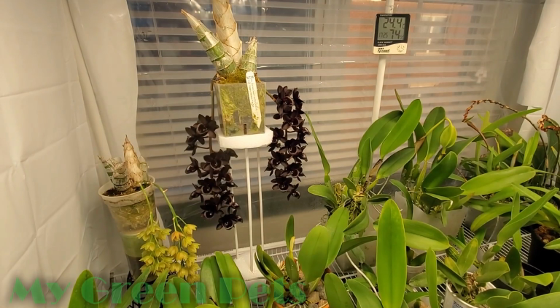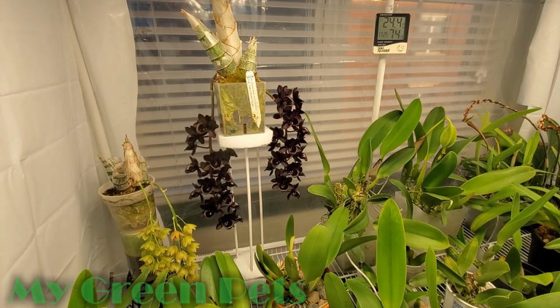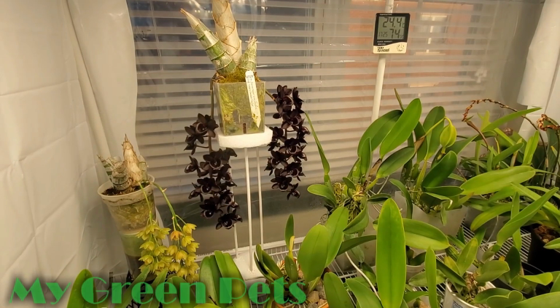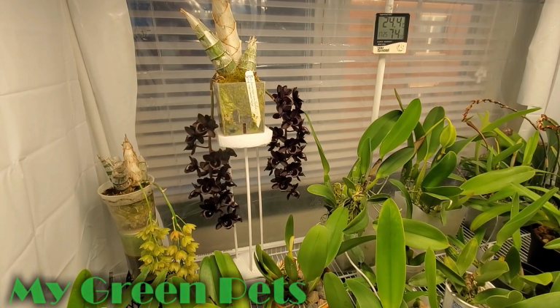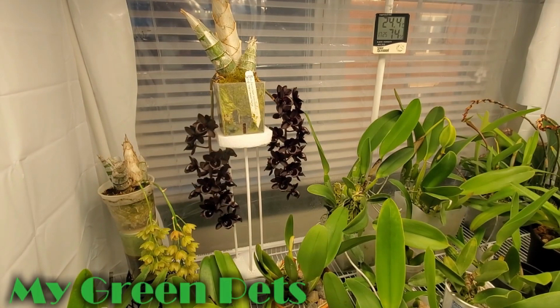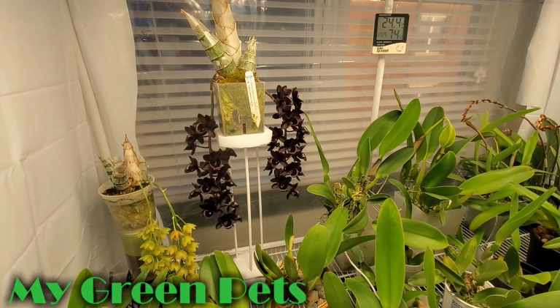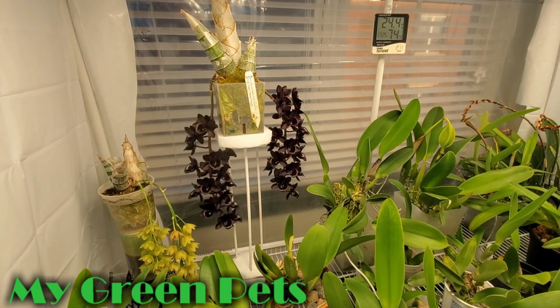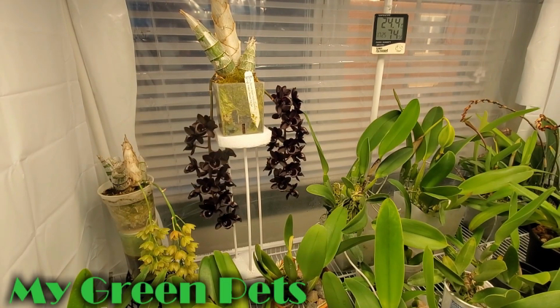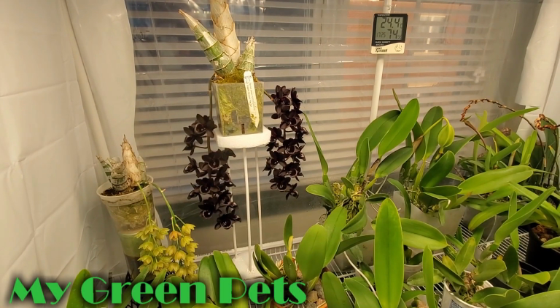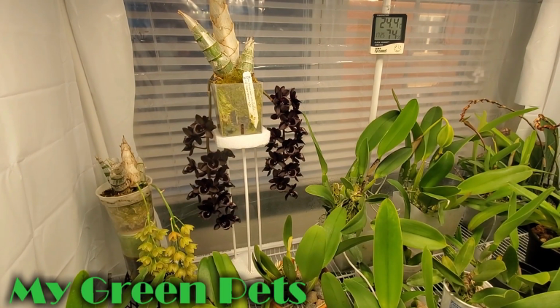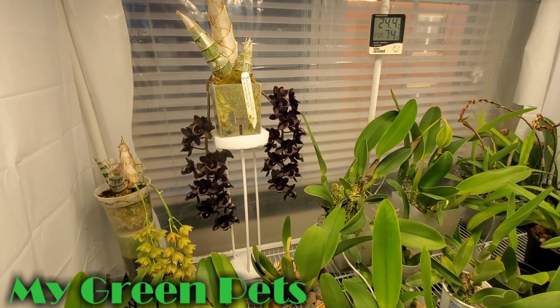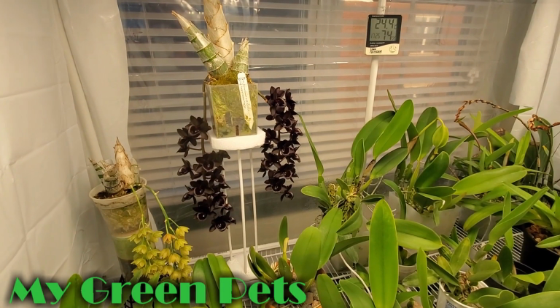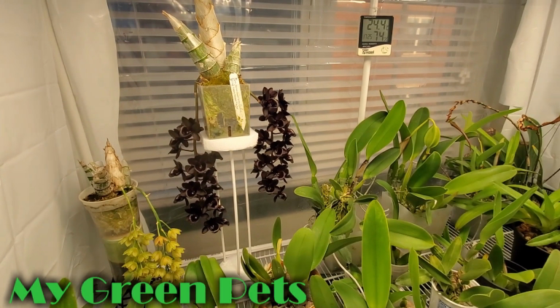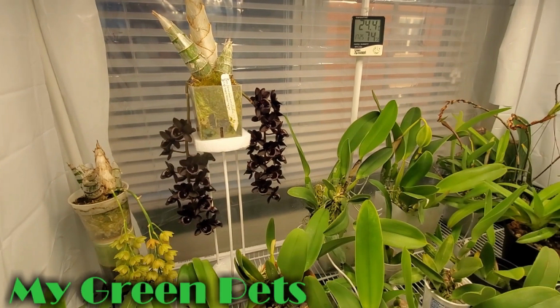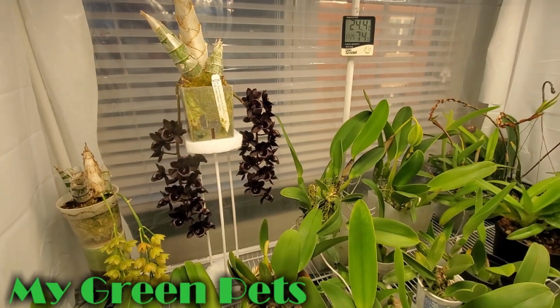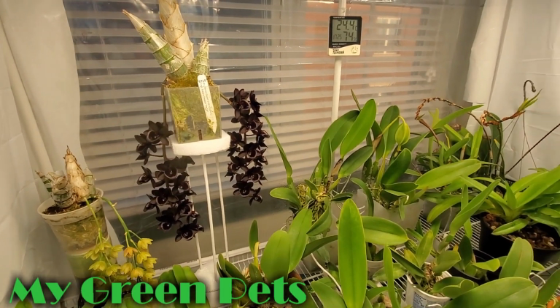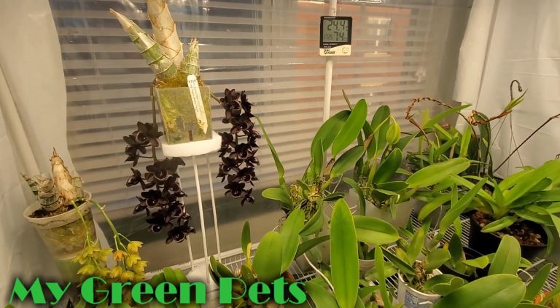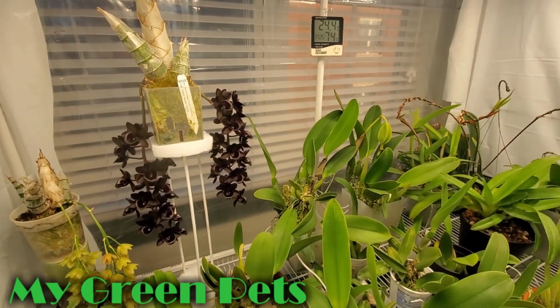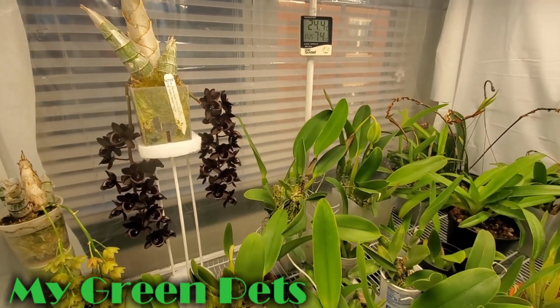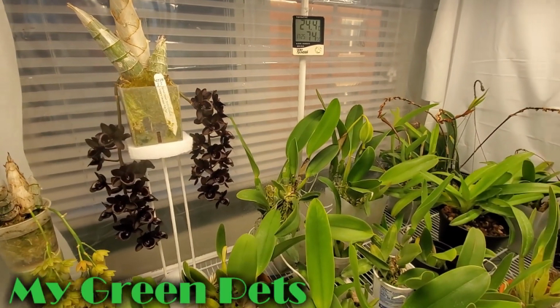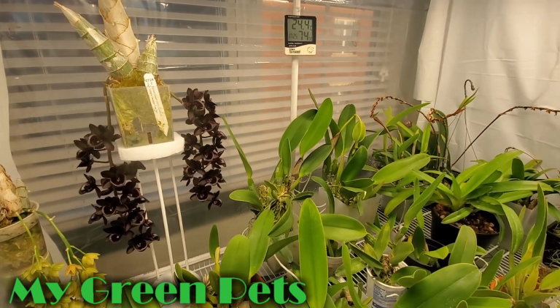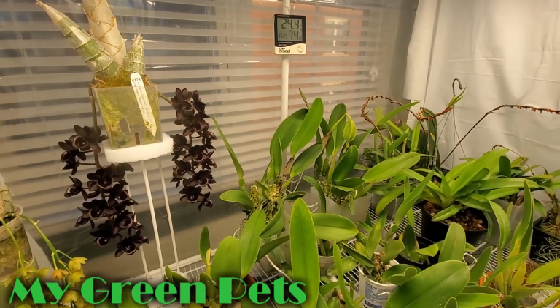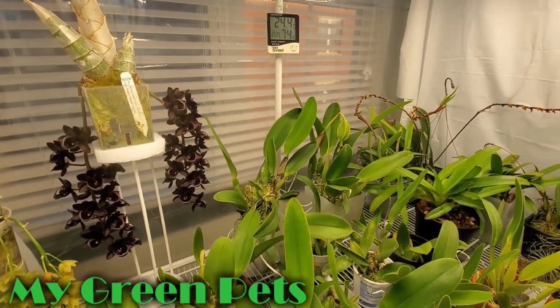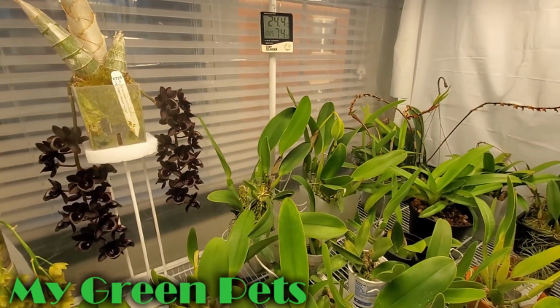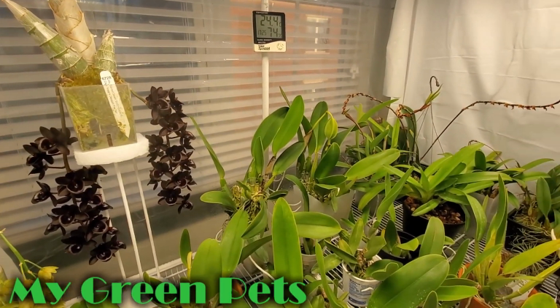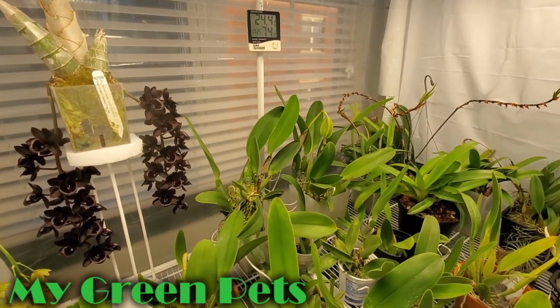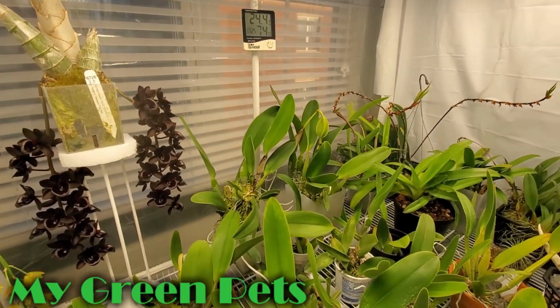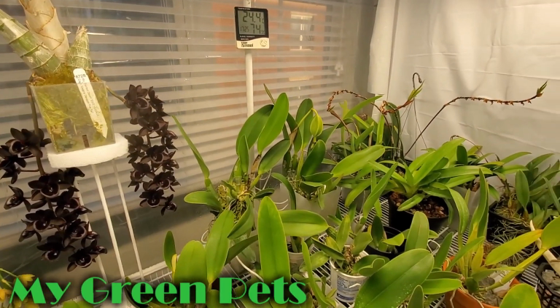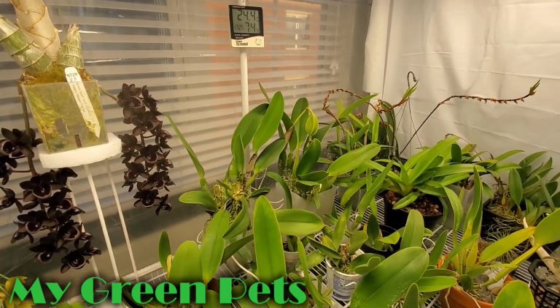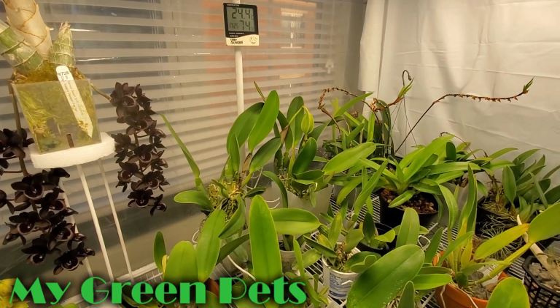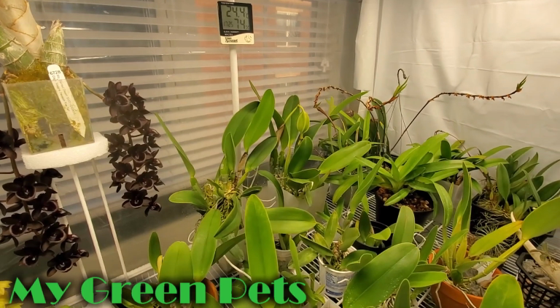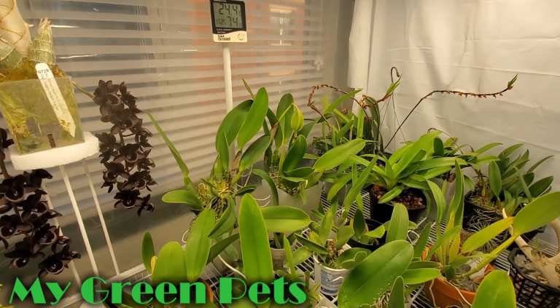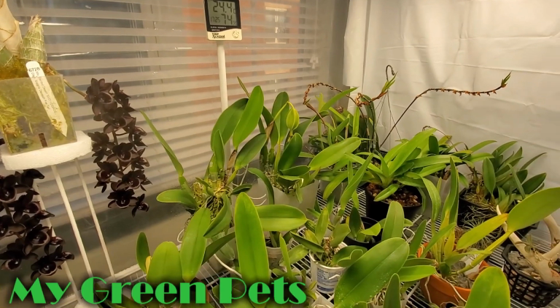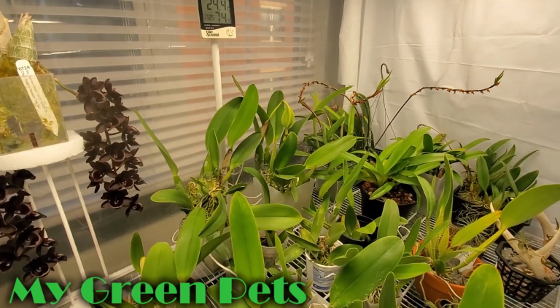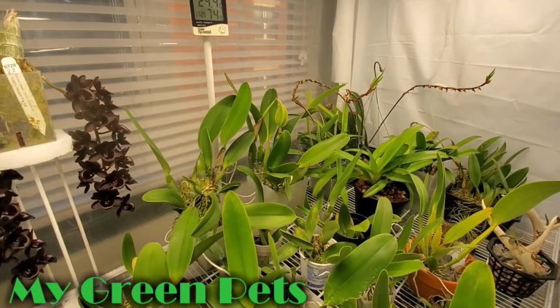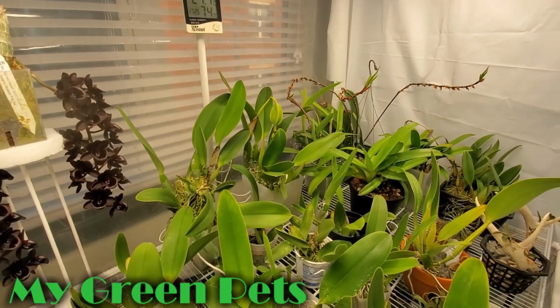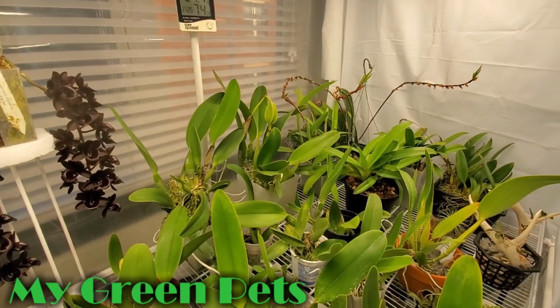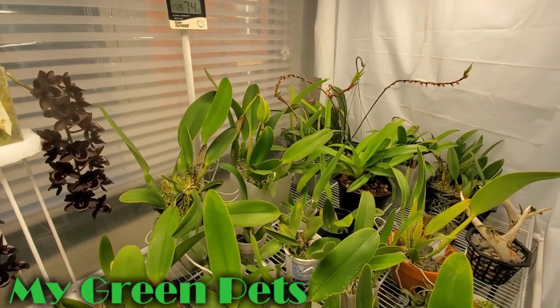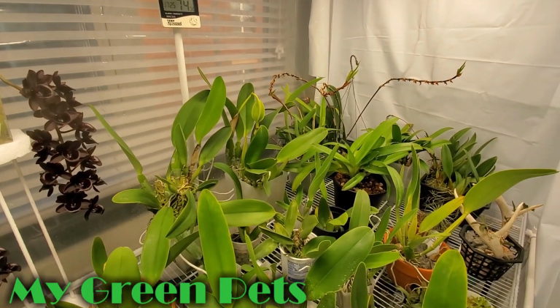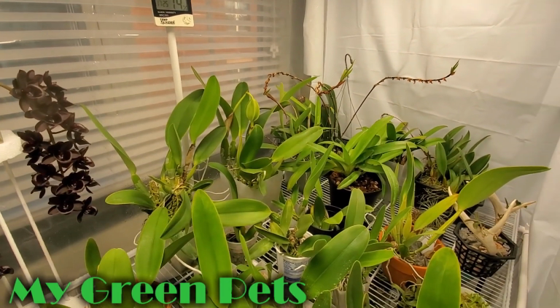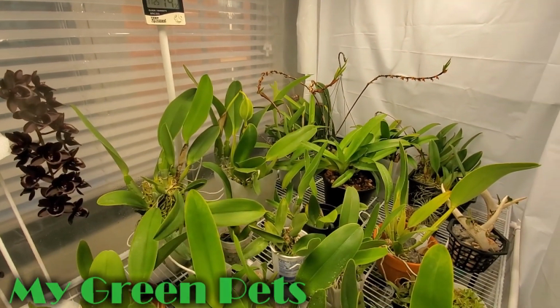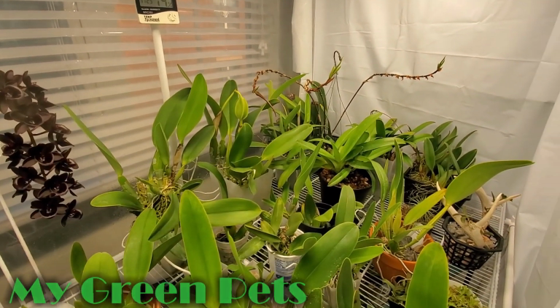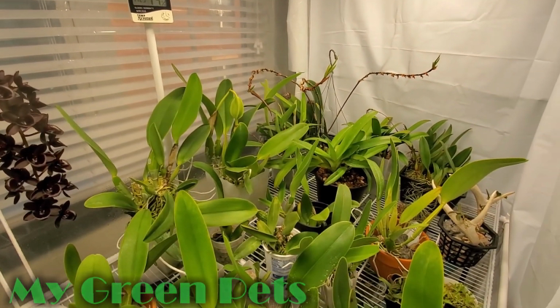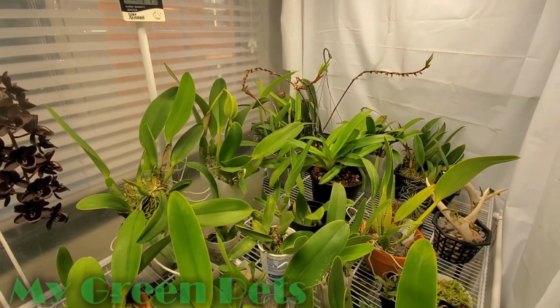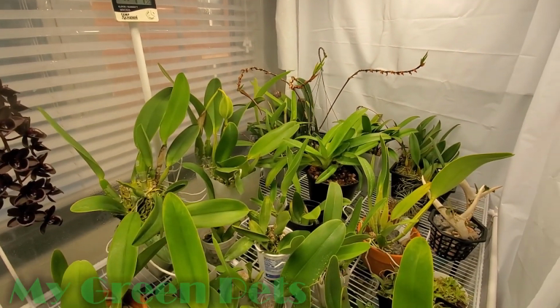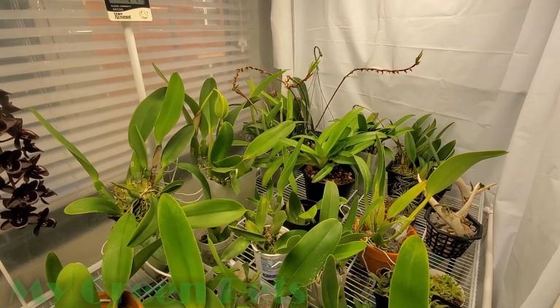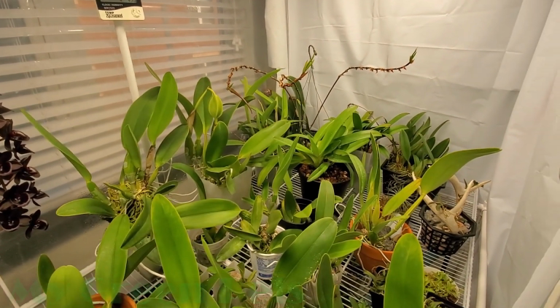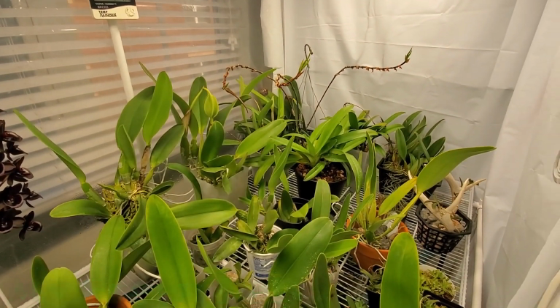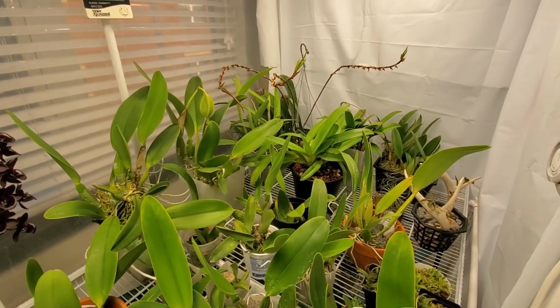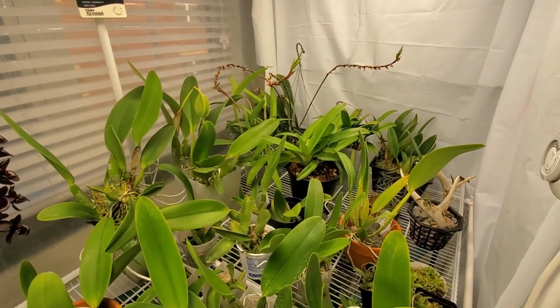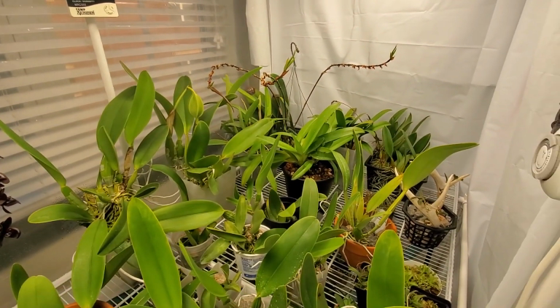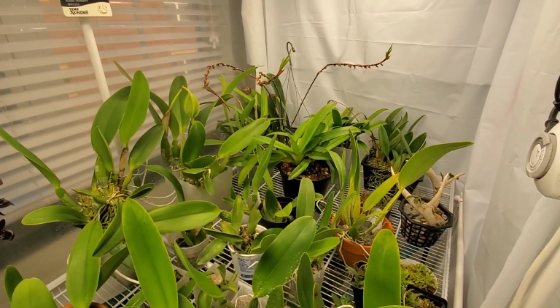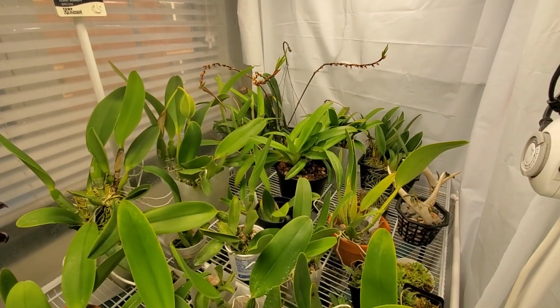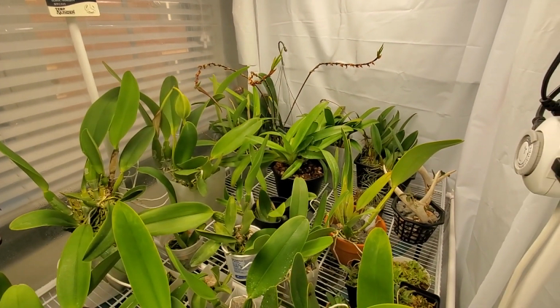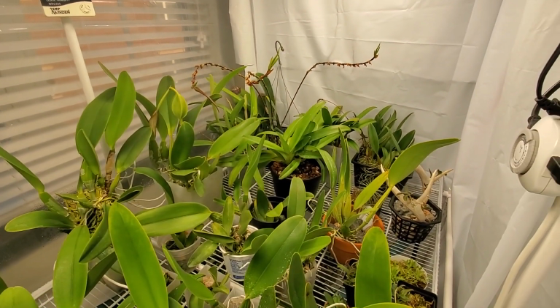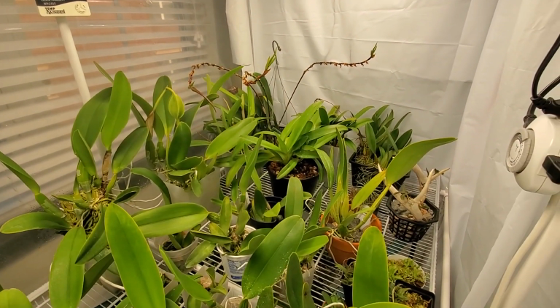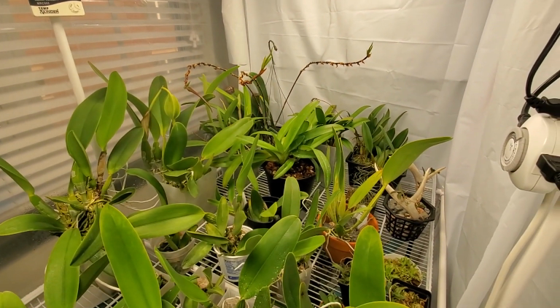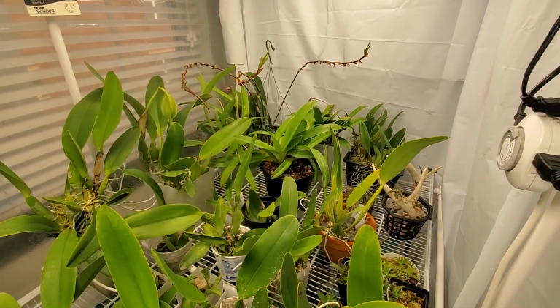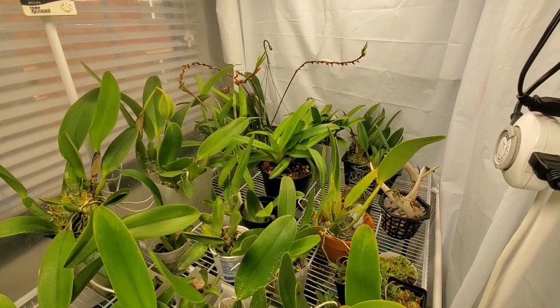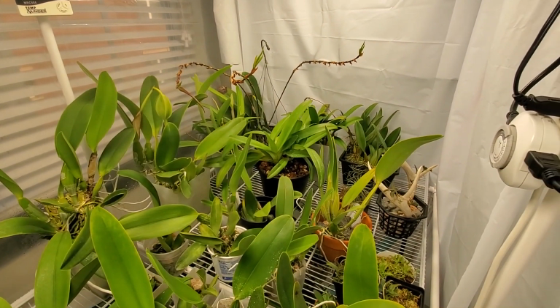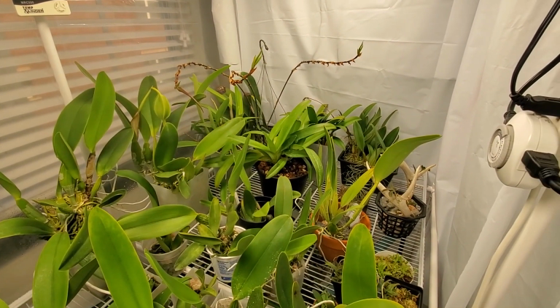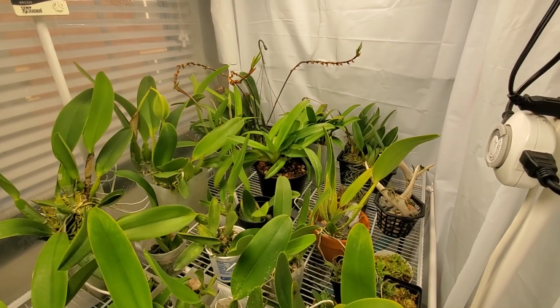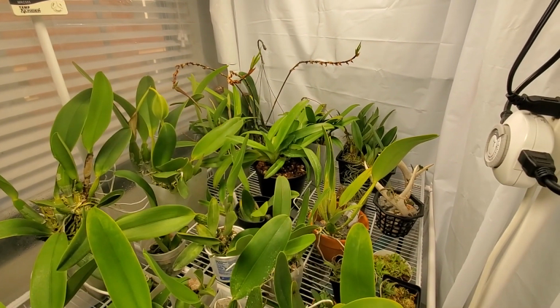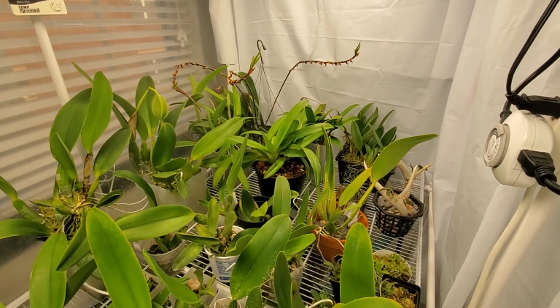Hey everybody, welcome to My Green Pets. I'm William Green. Just a collection update today in the grow tent.